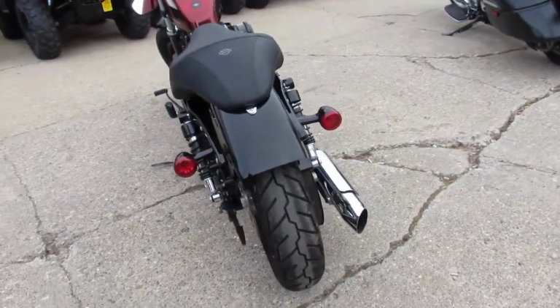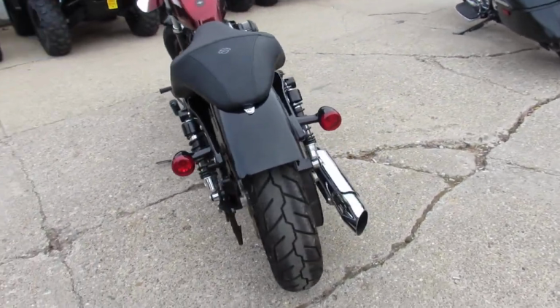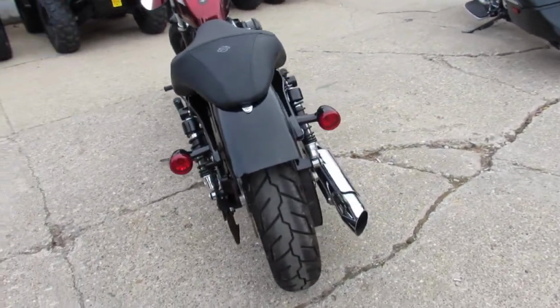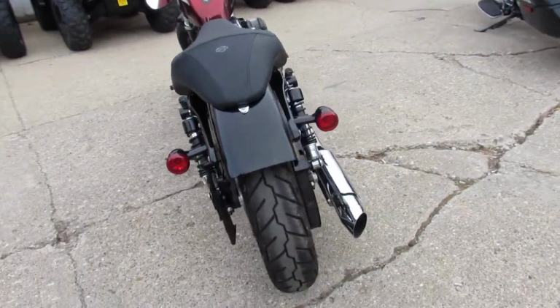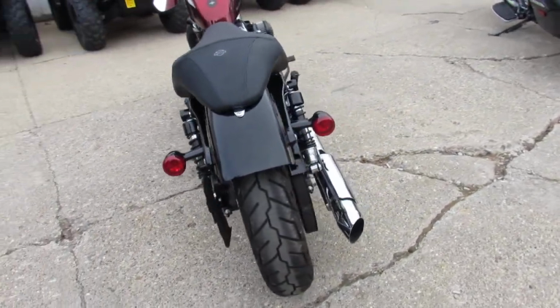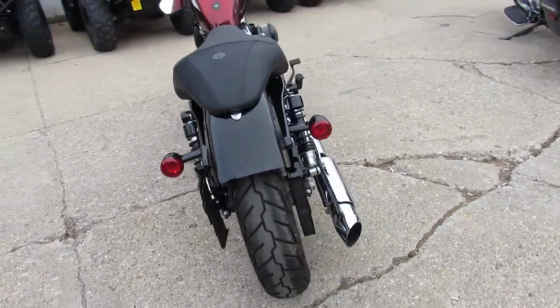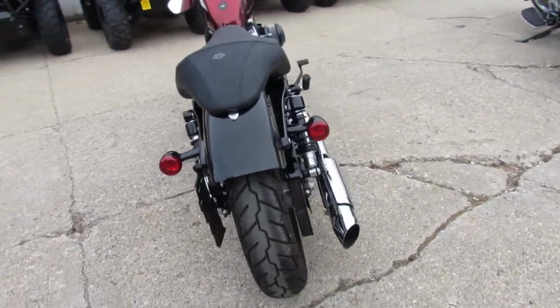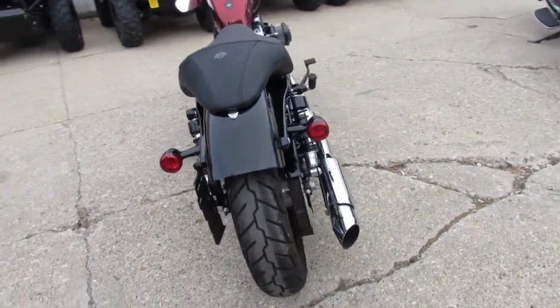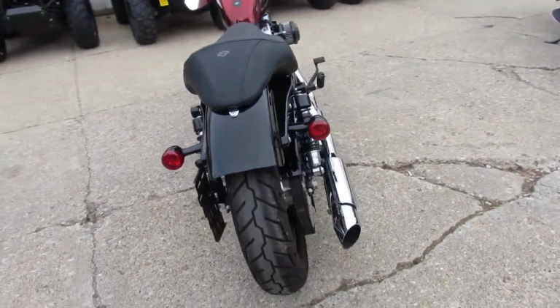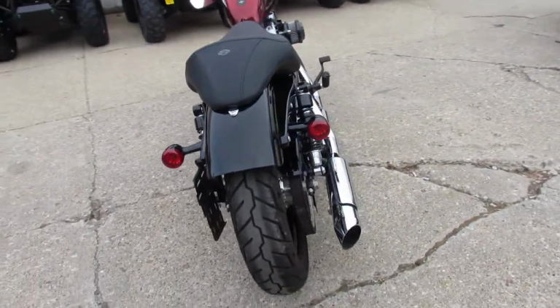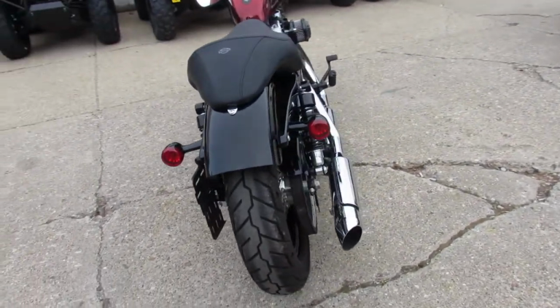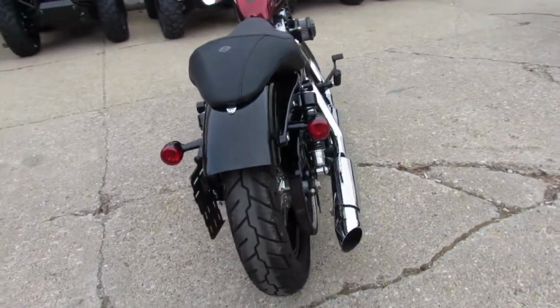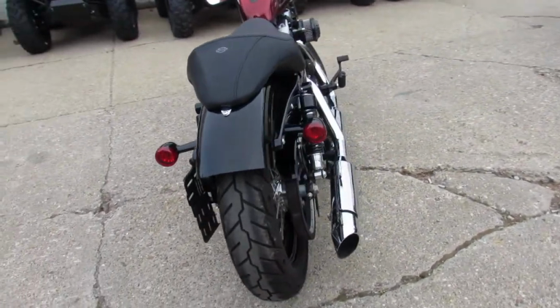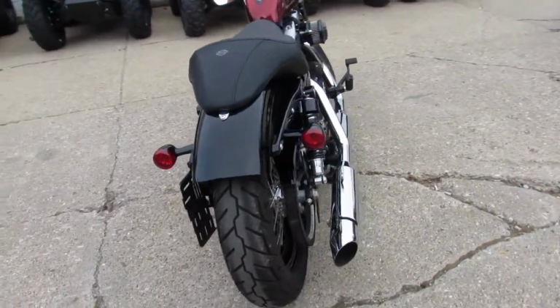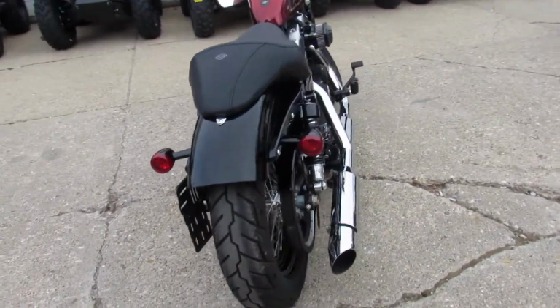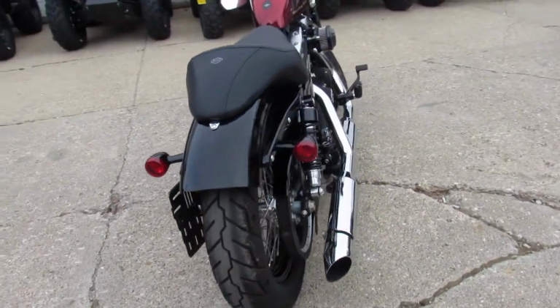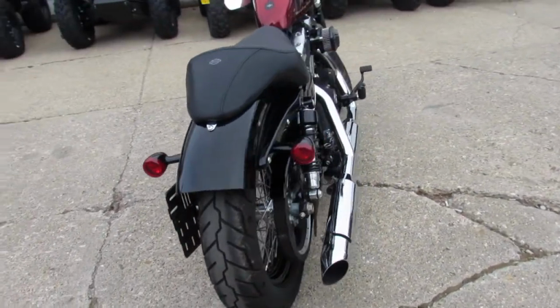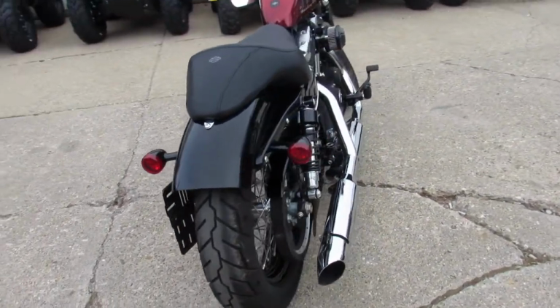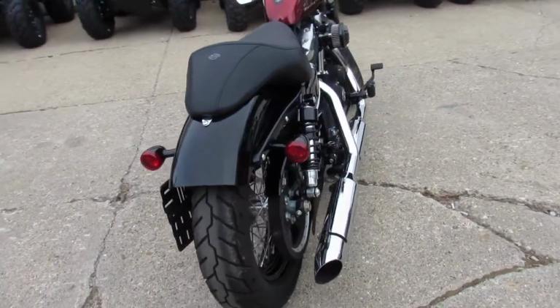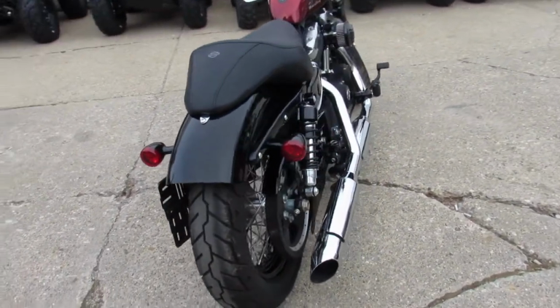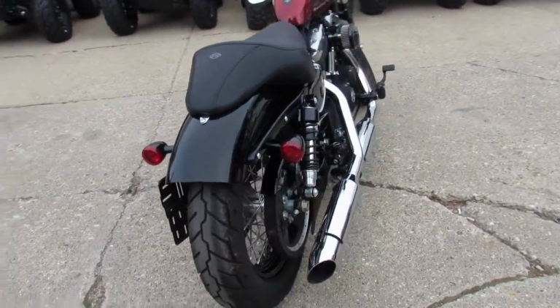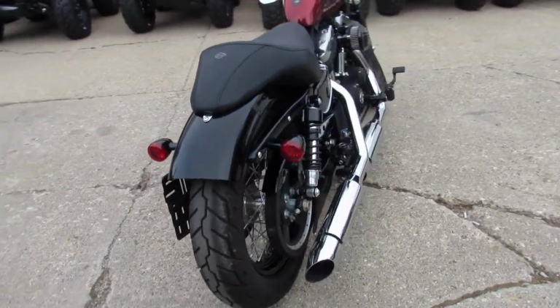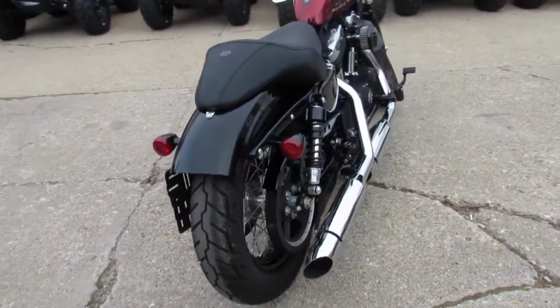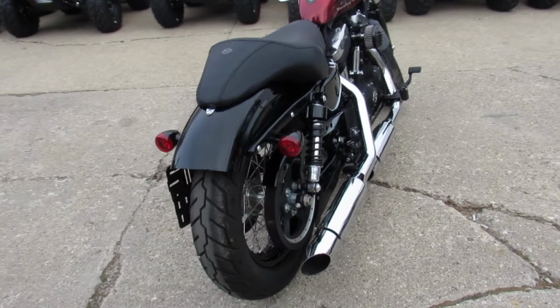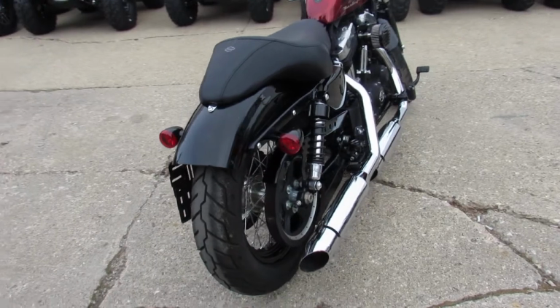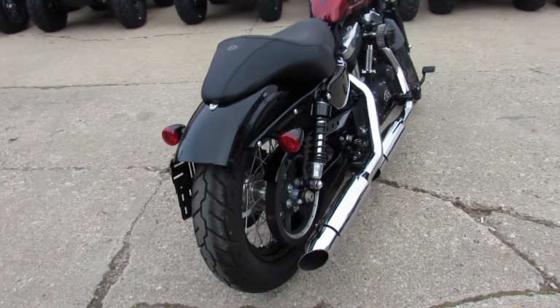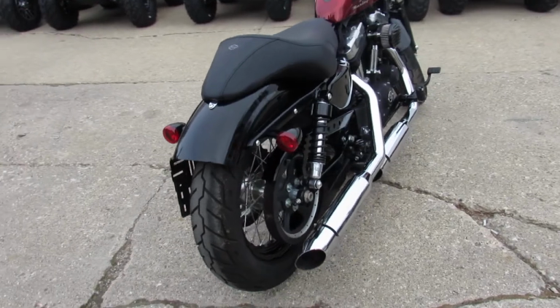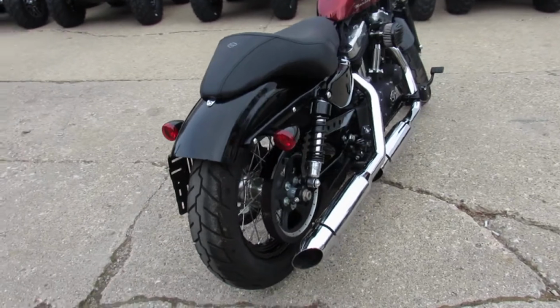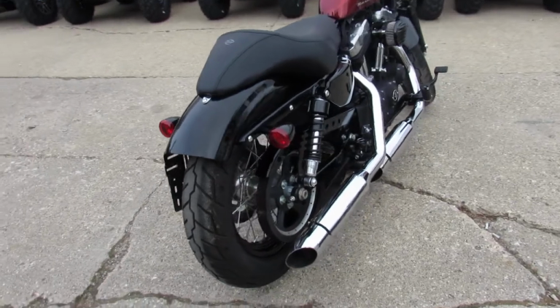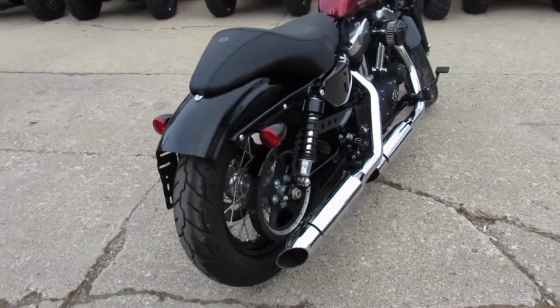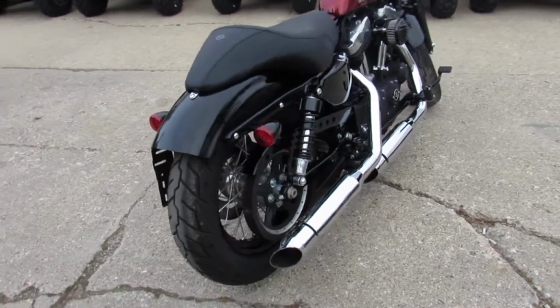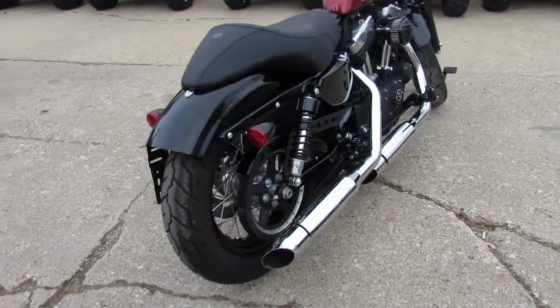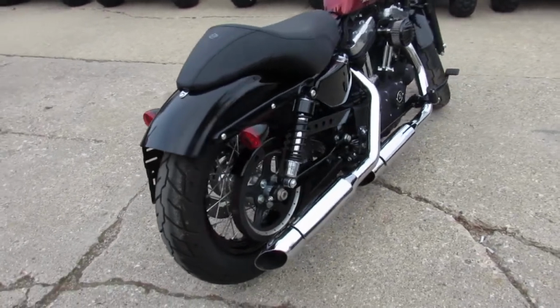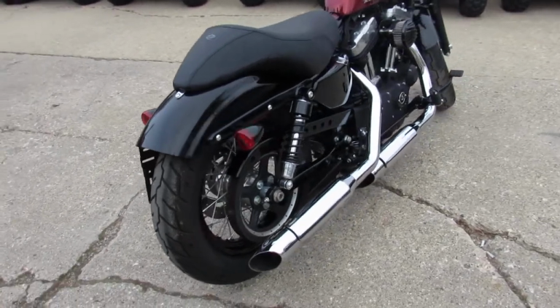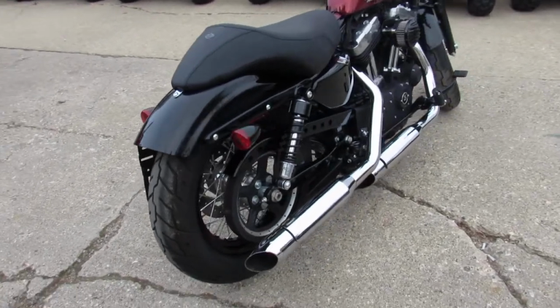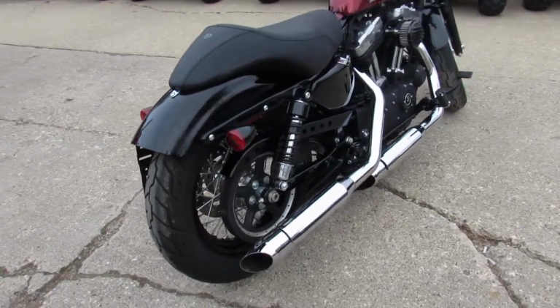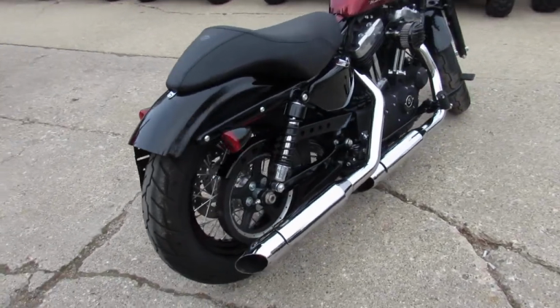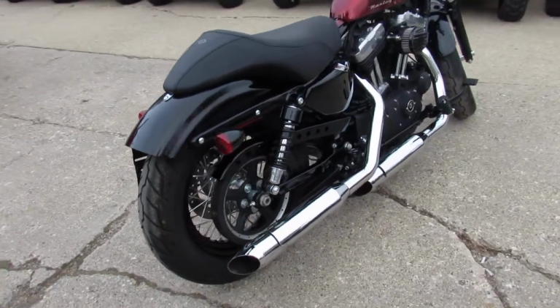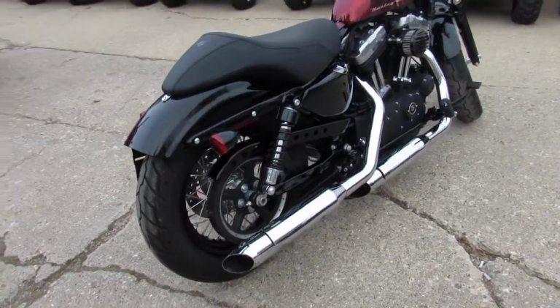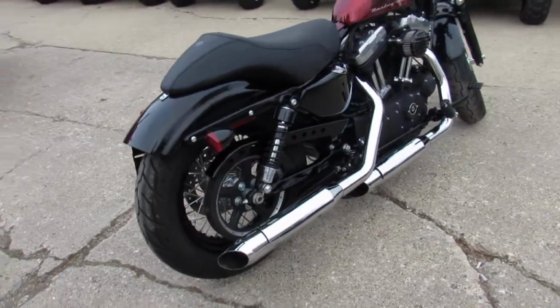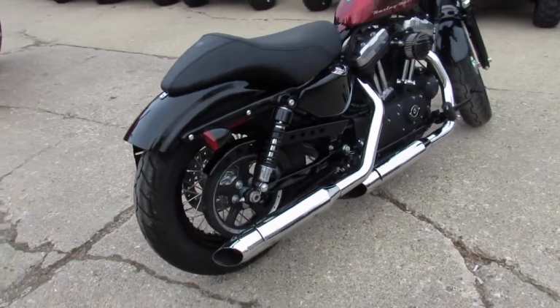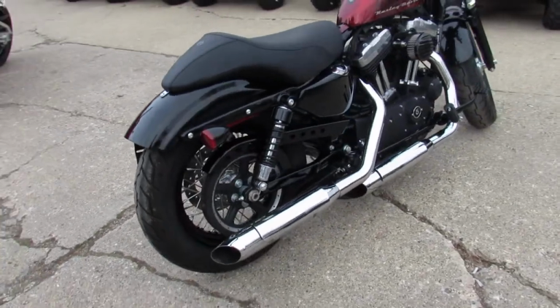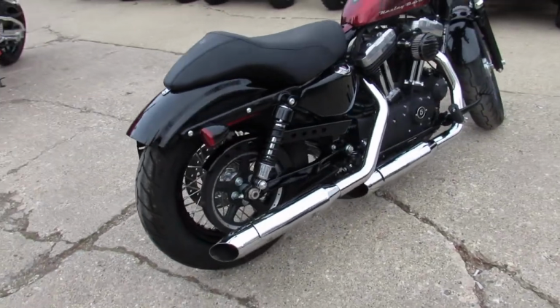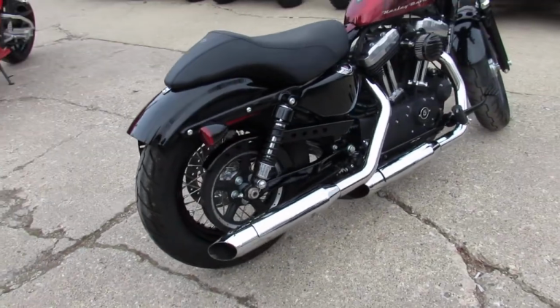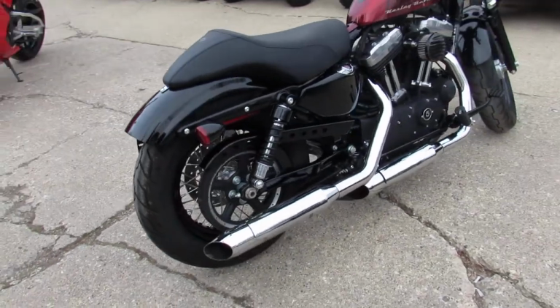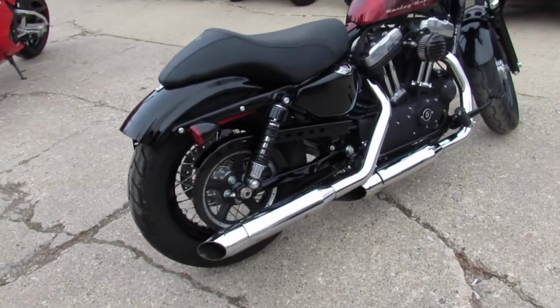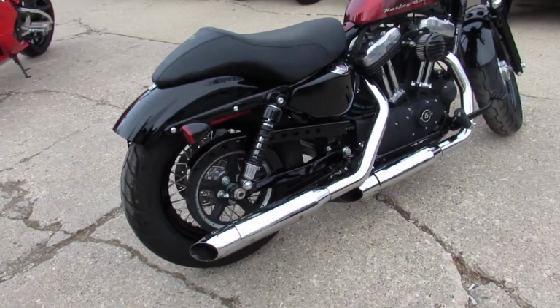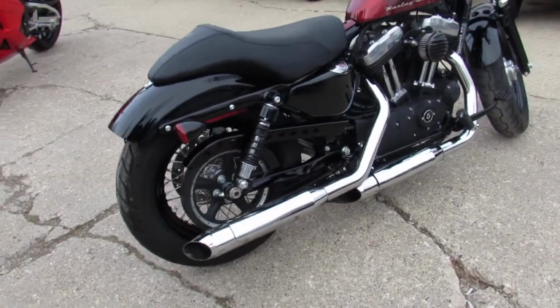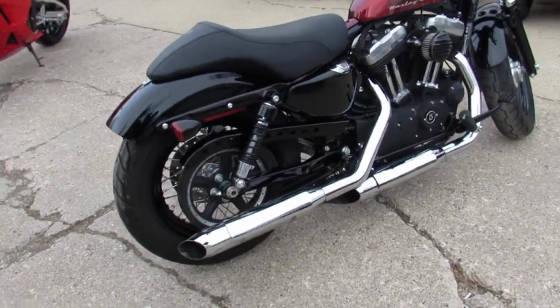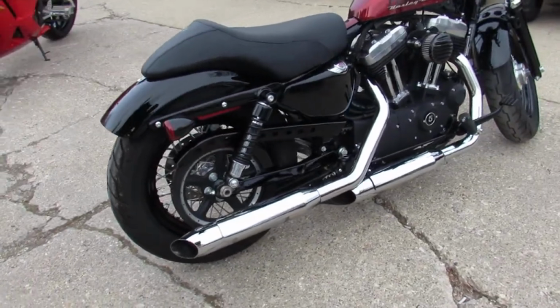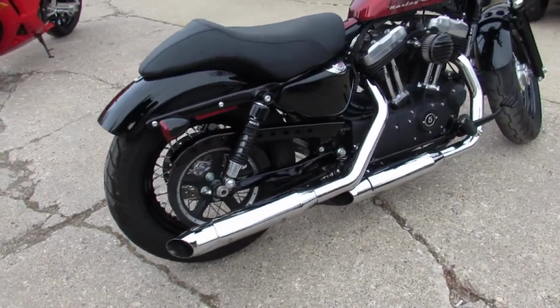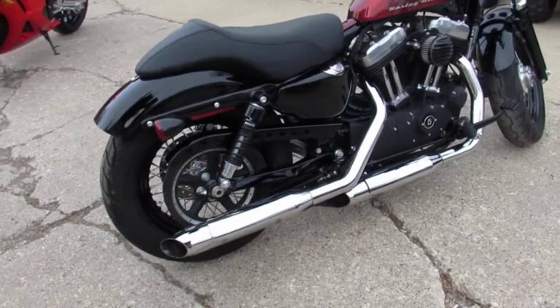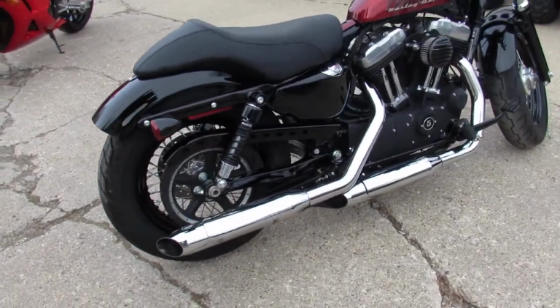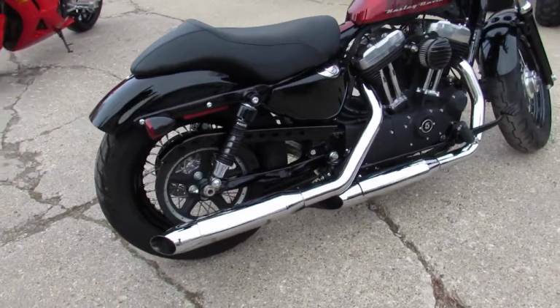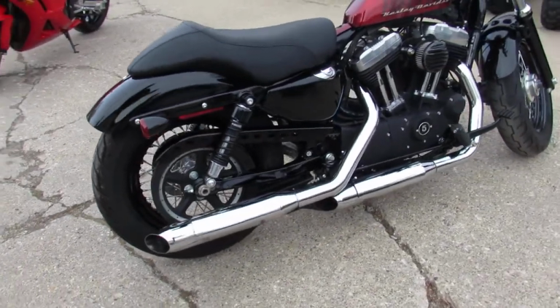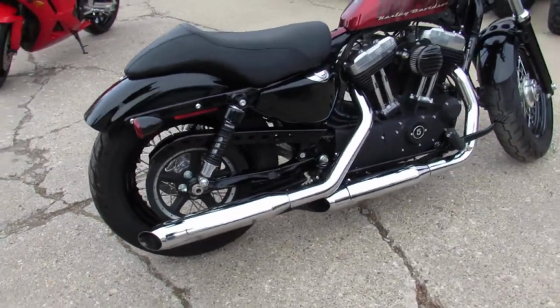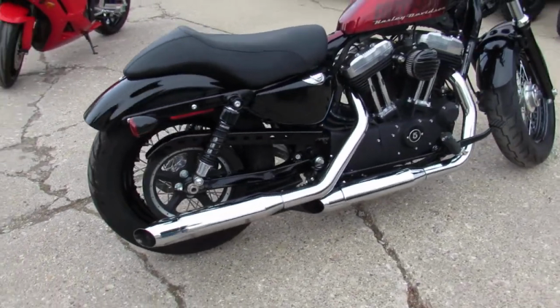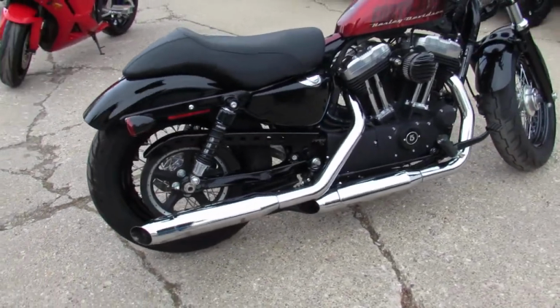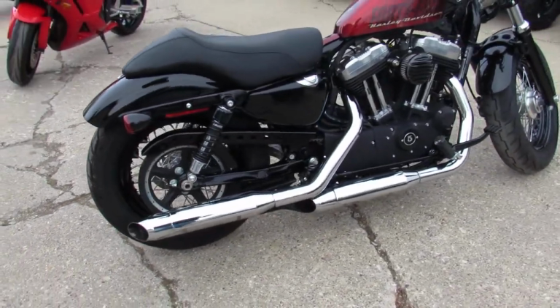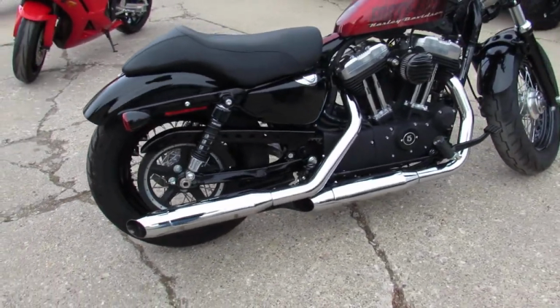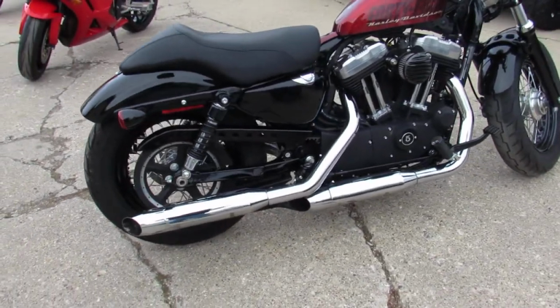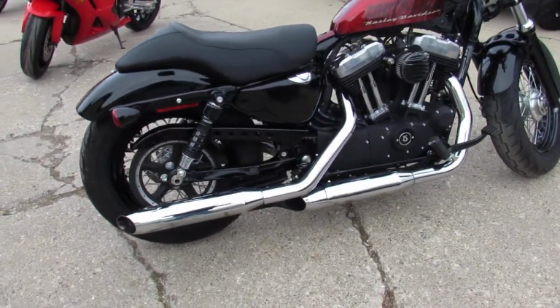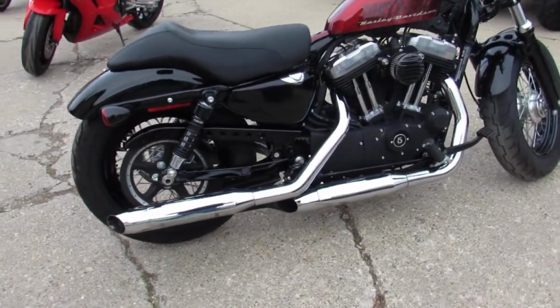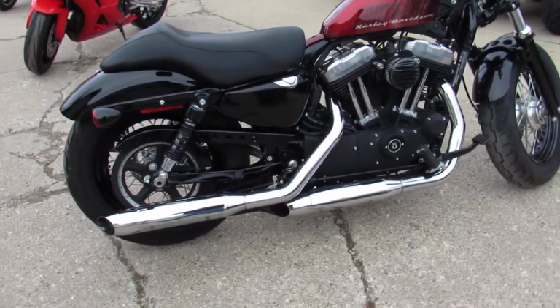Why buy new? You can save thousands on this one. Guaranteed financing, leasing programs, layaway programs, and your trade's always welcome.